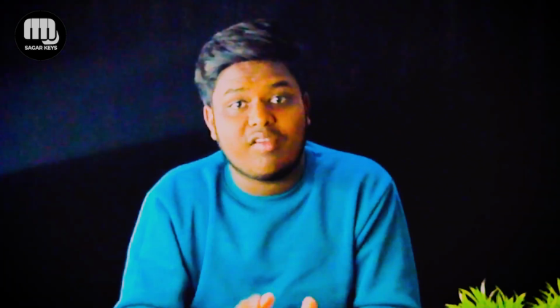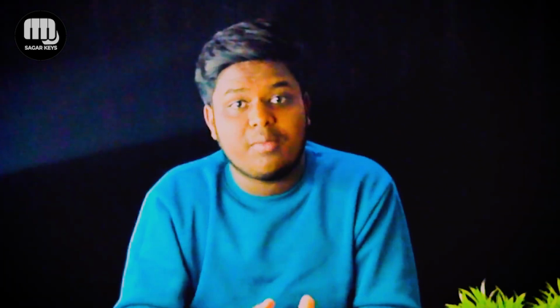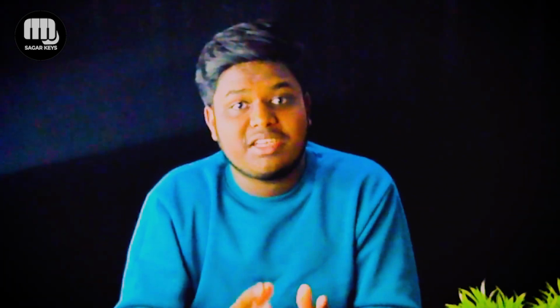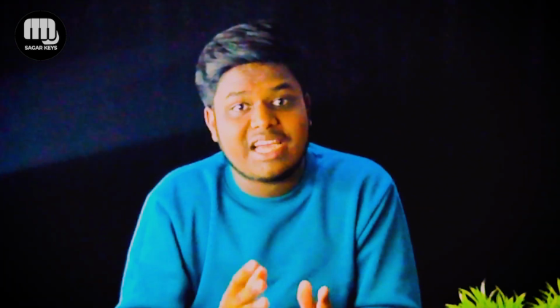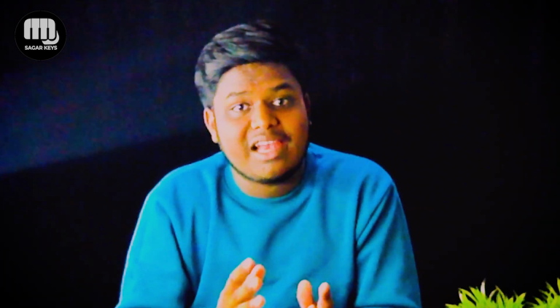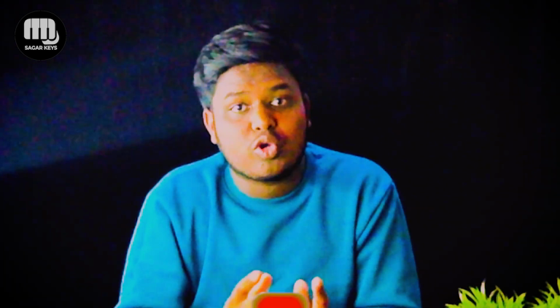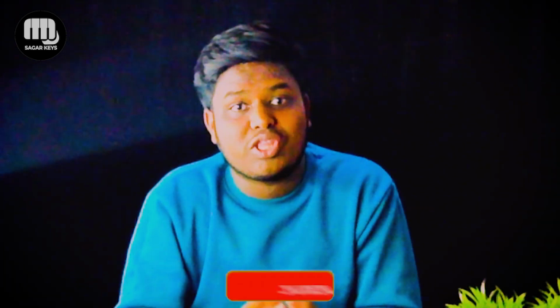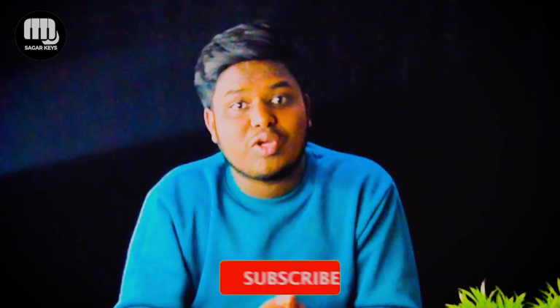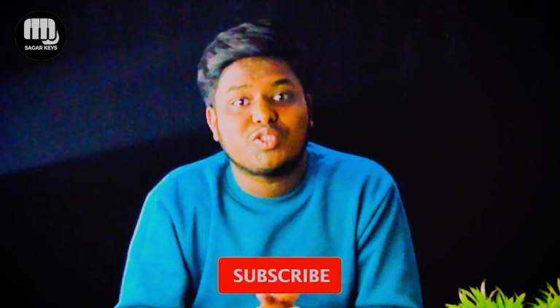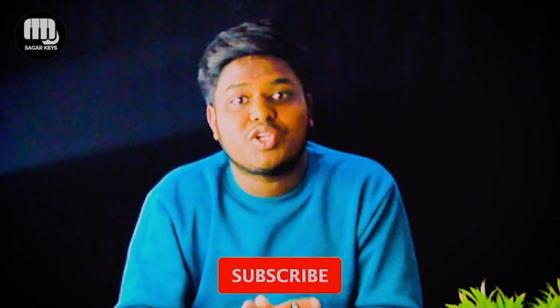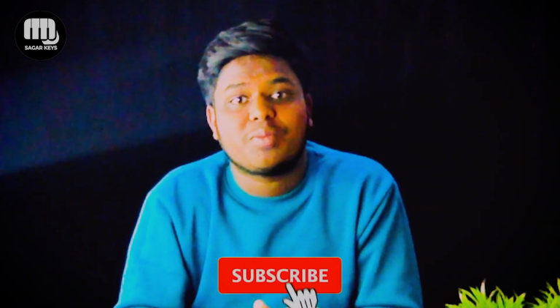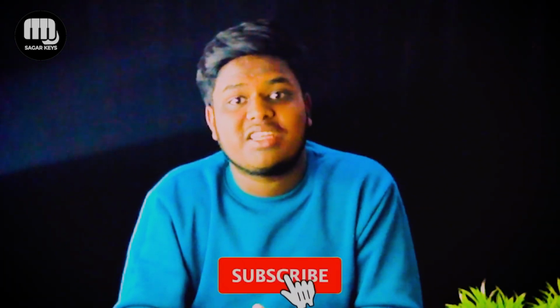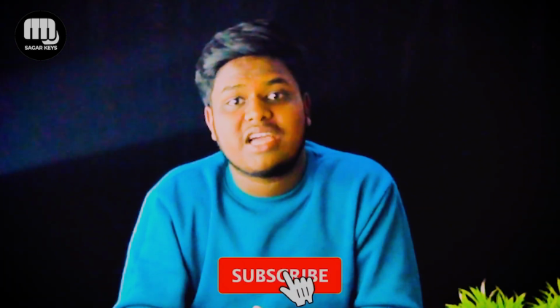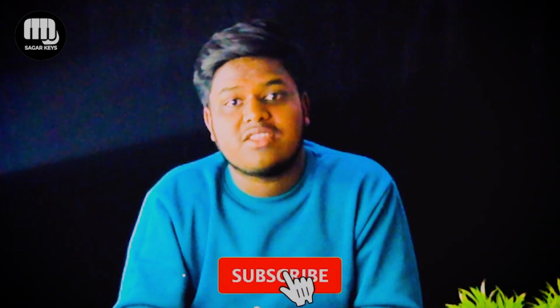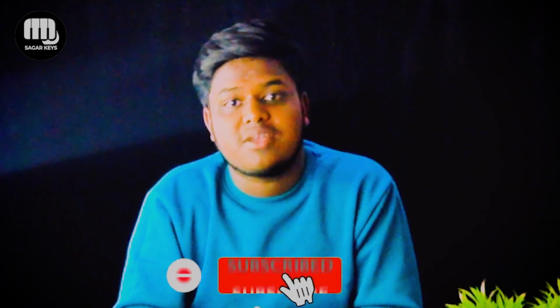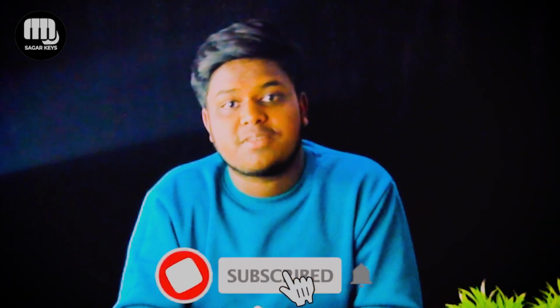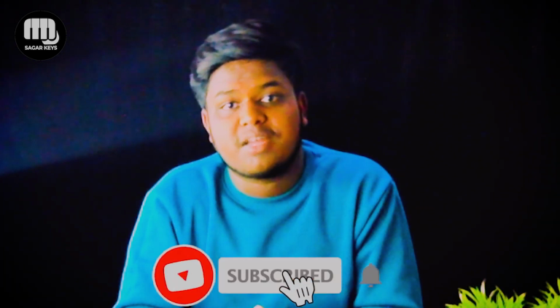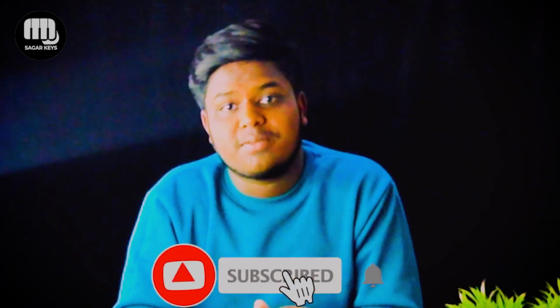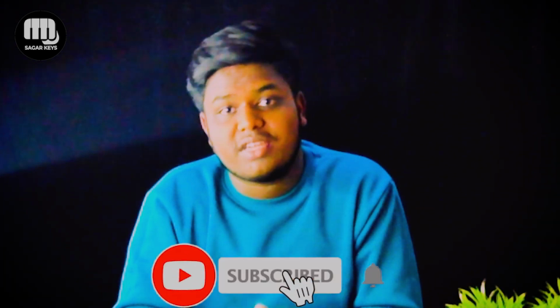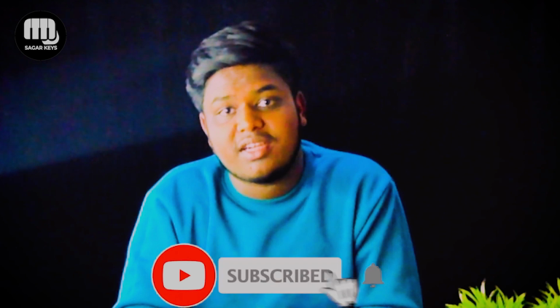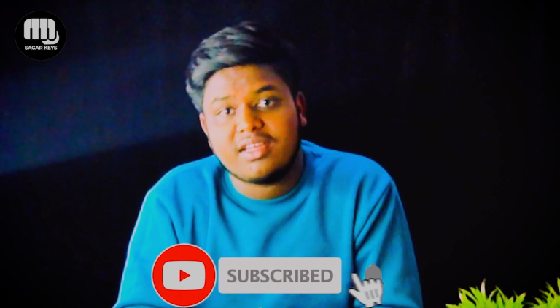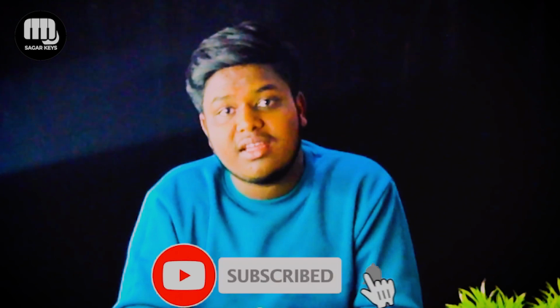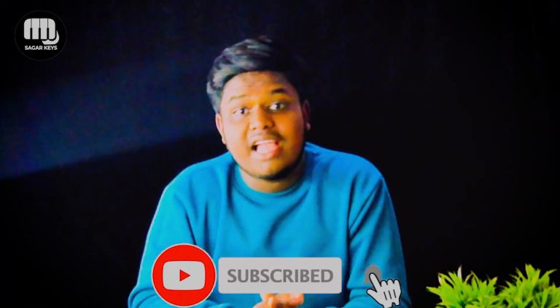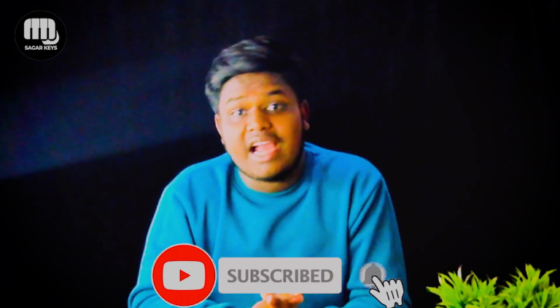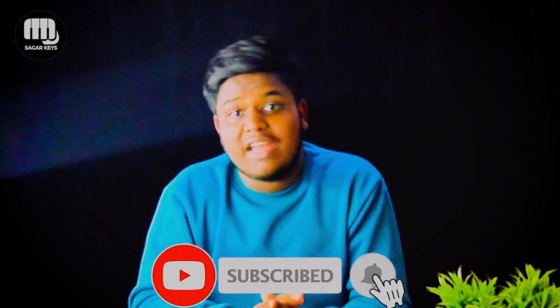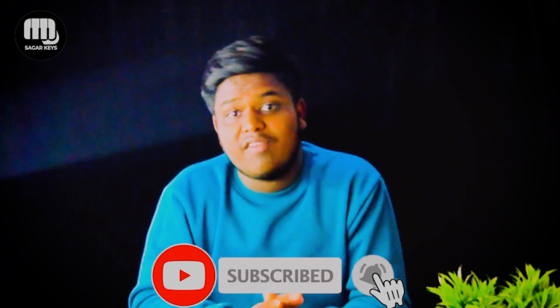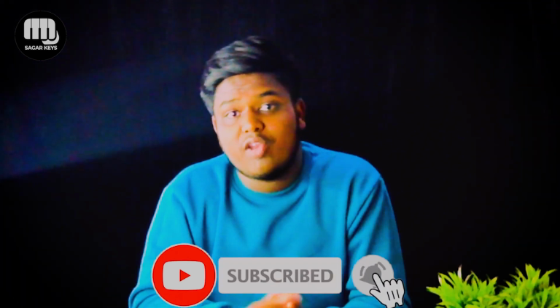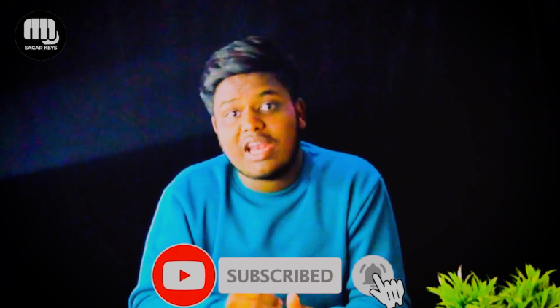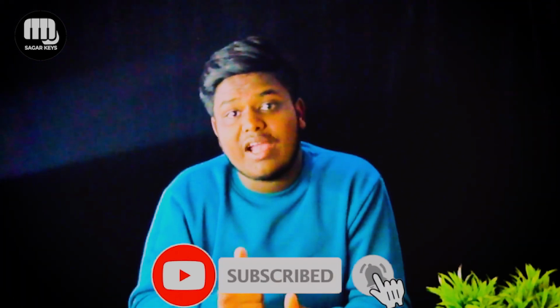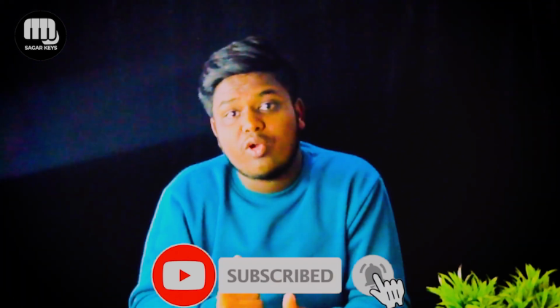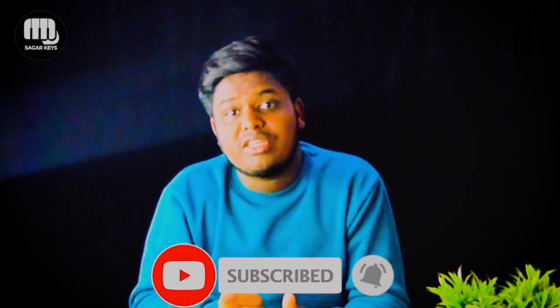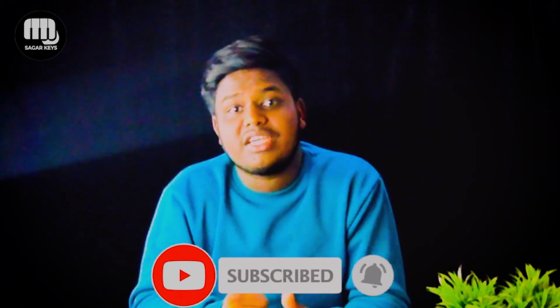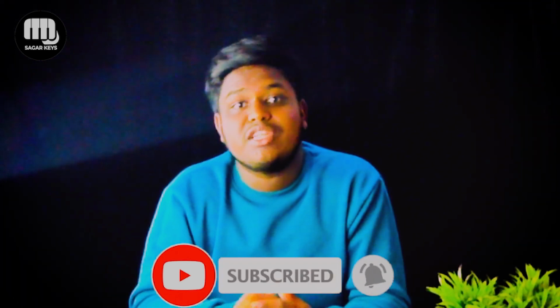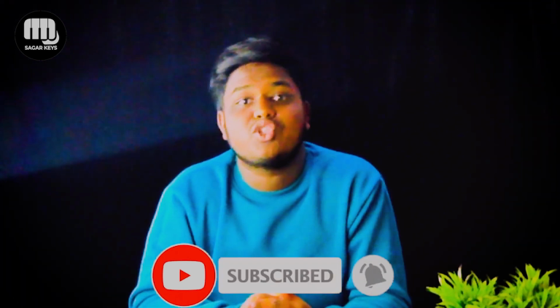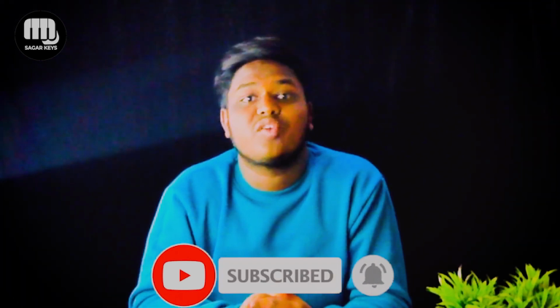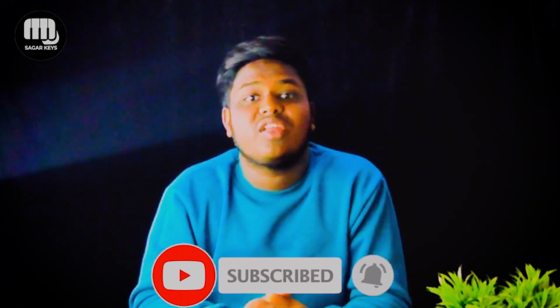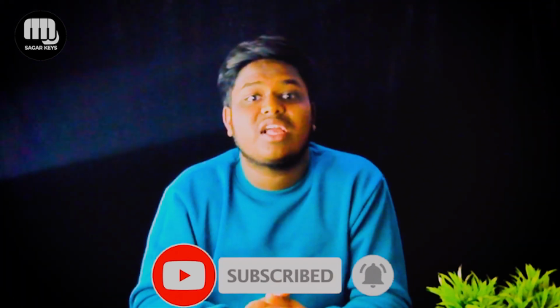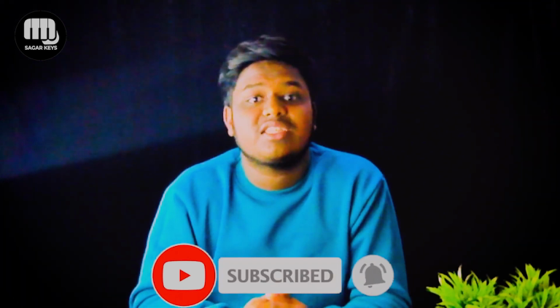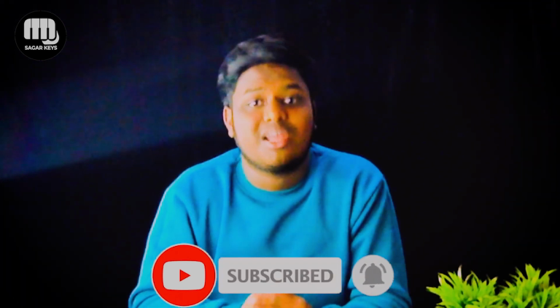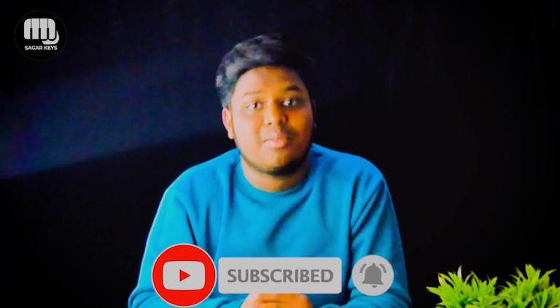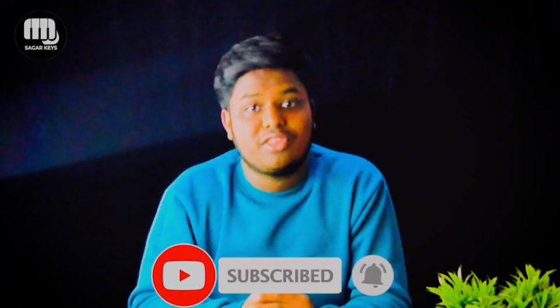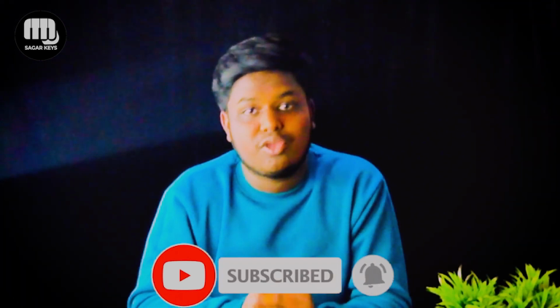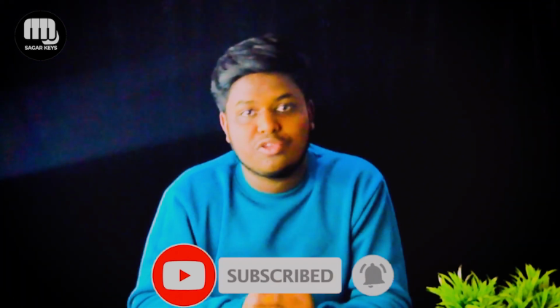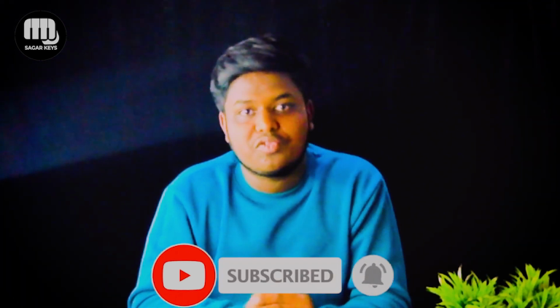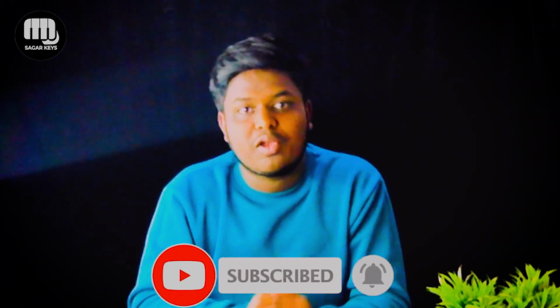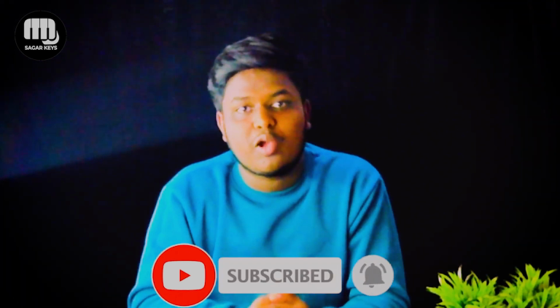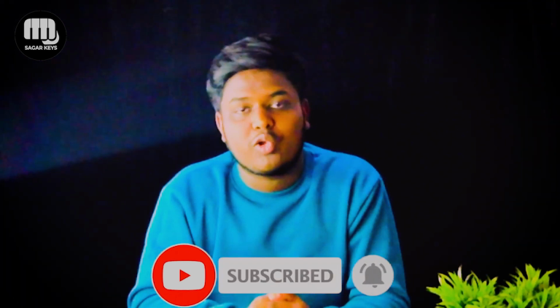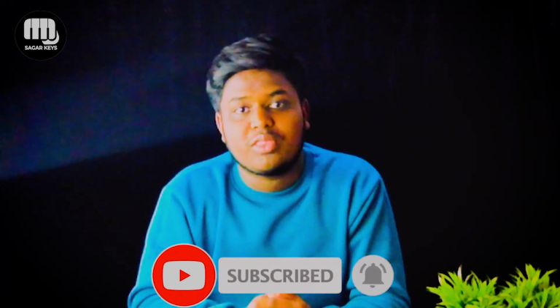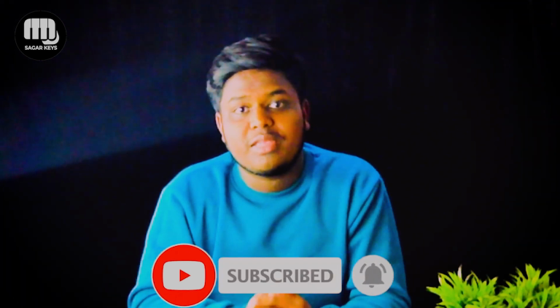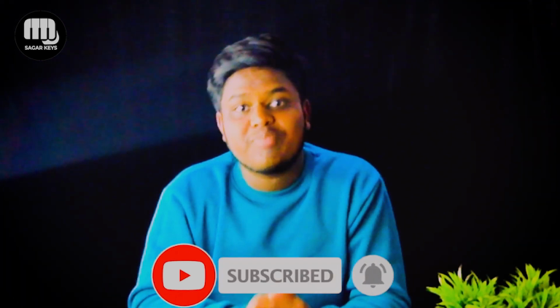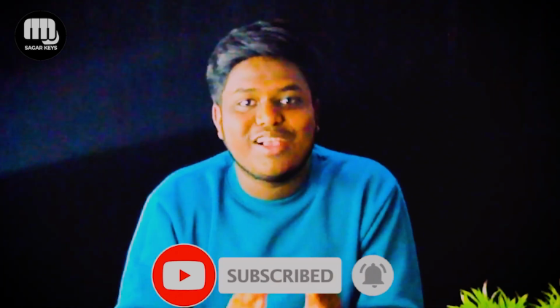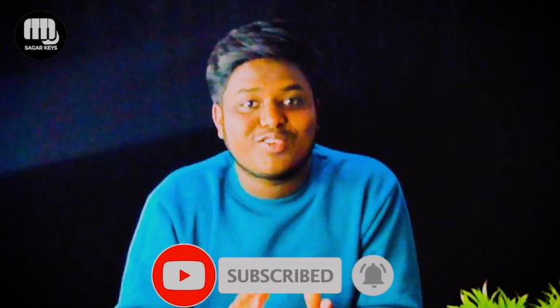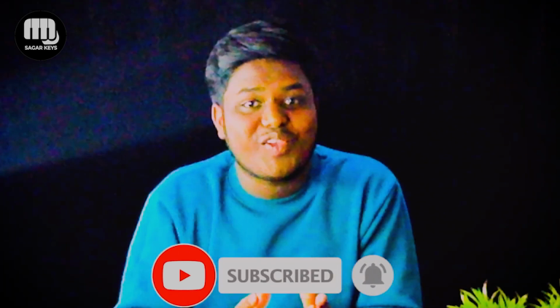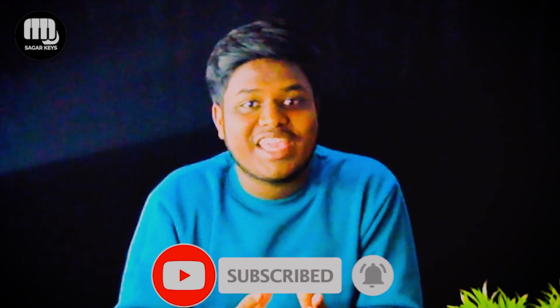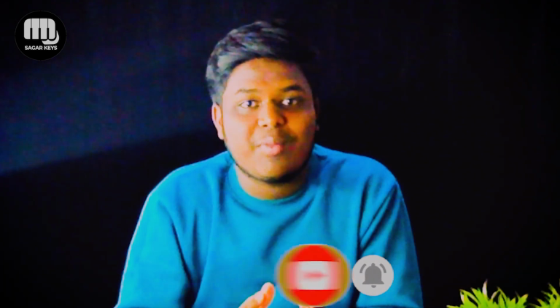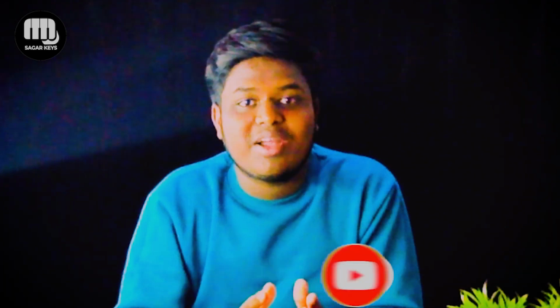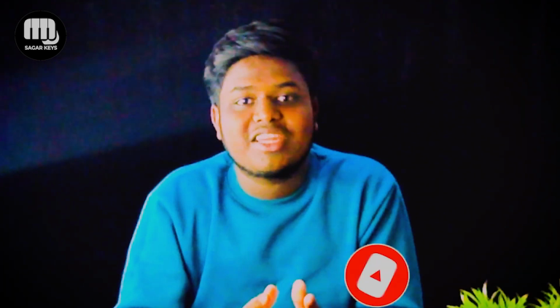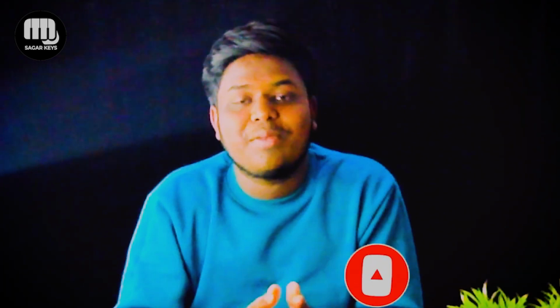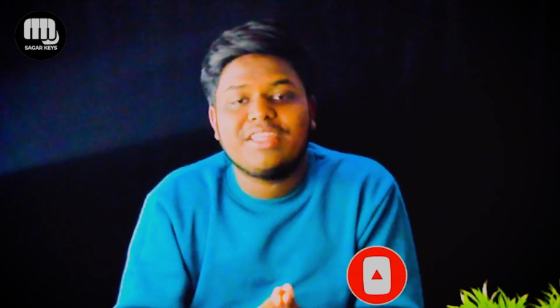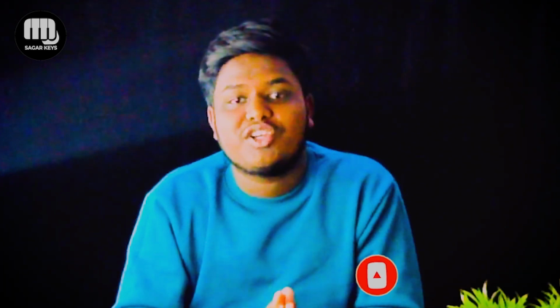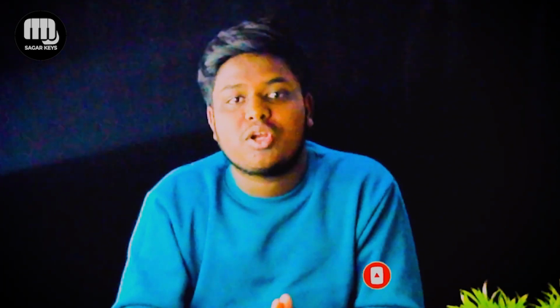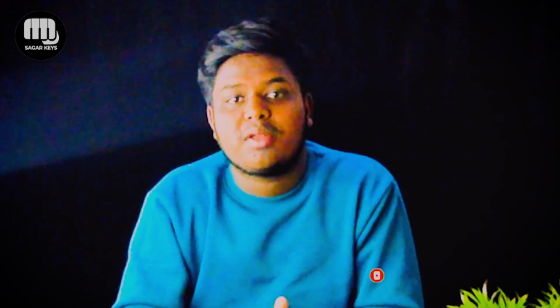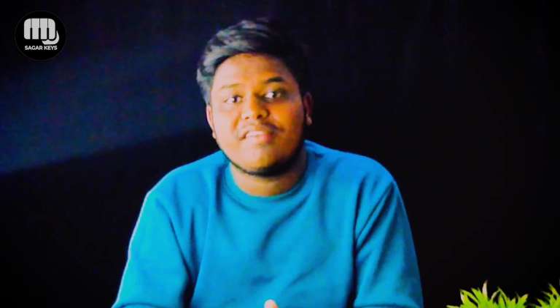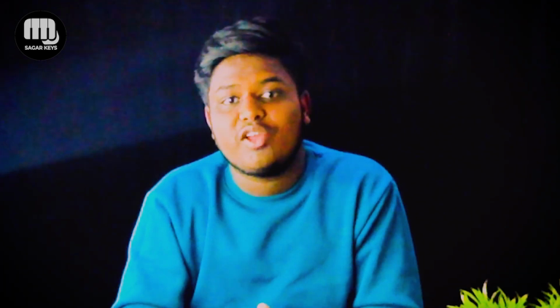If you like this video, please like this video. So let's start our video.